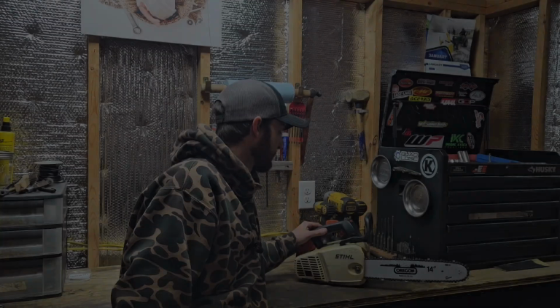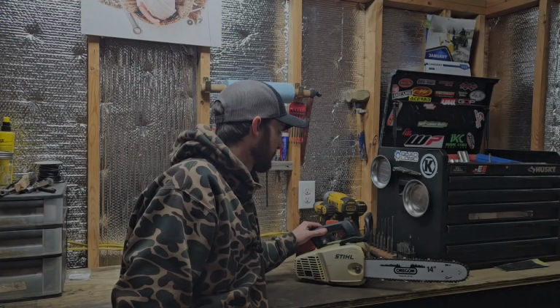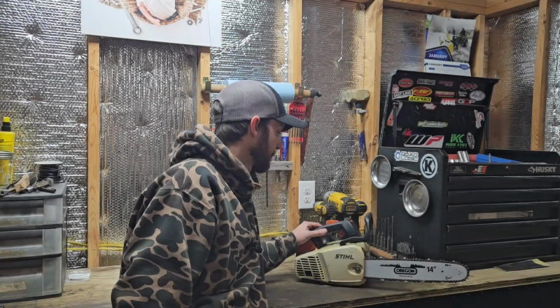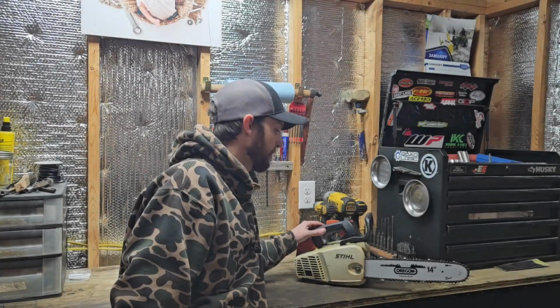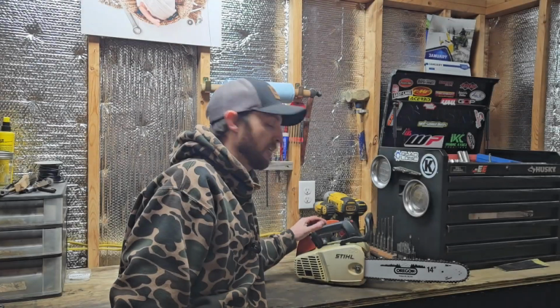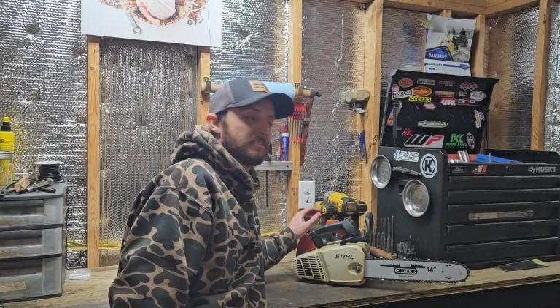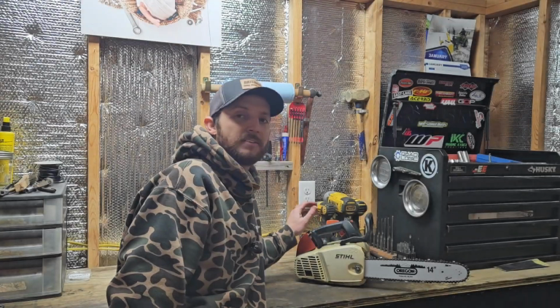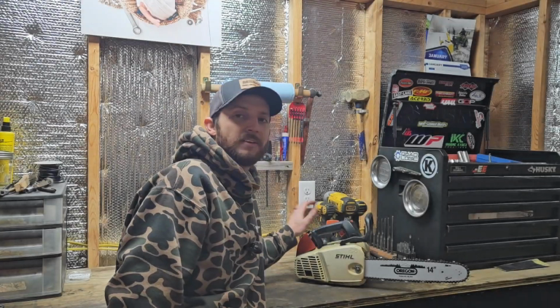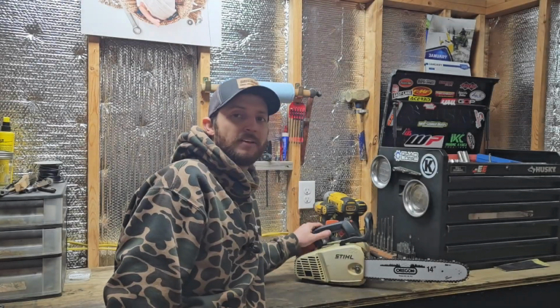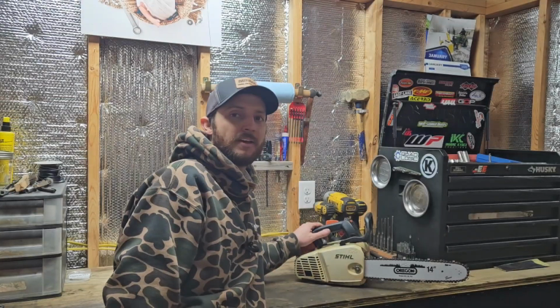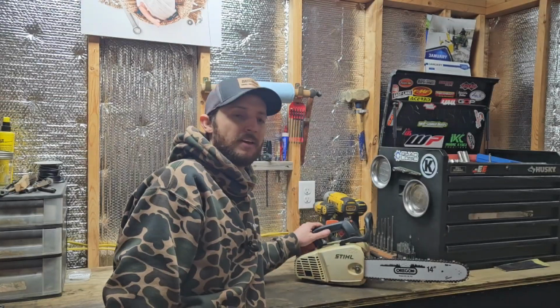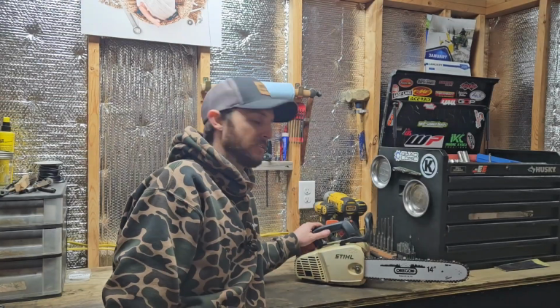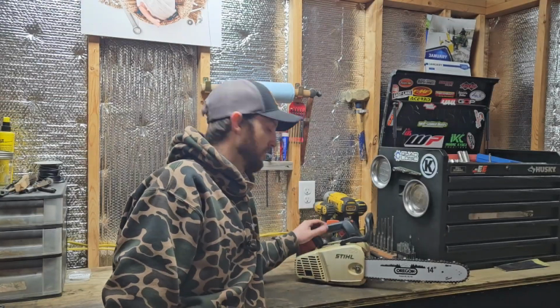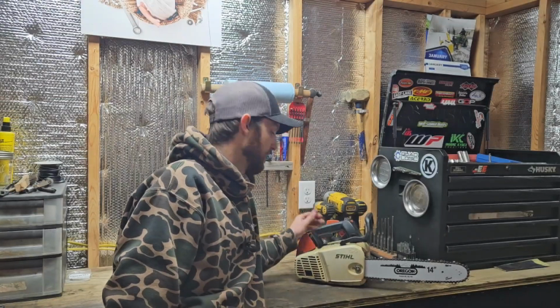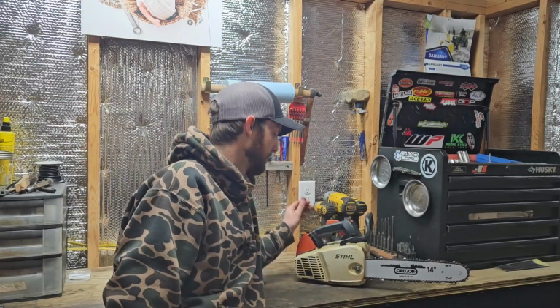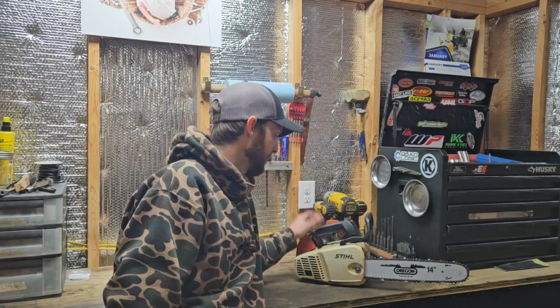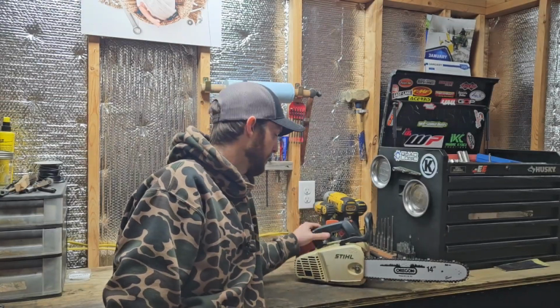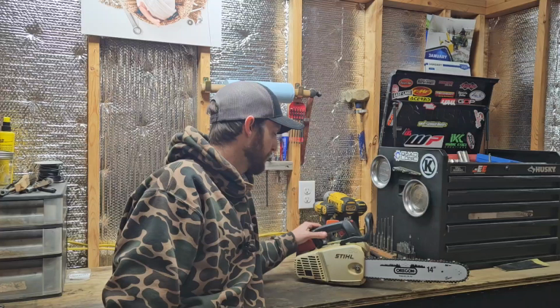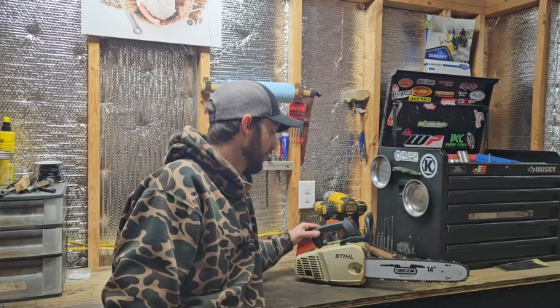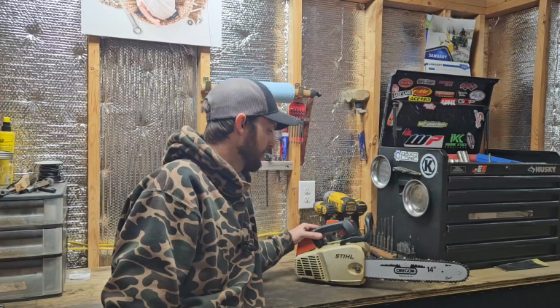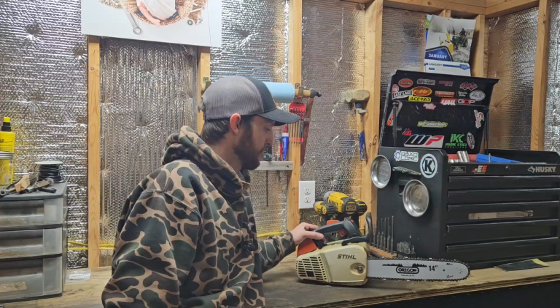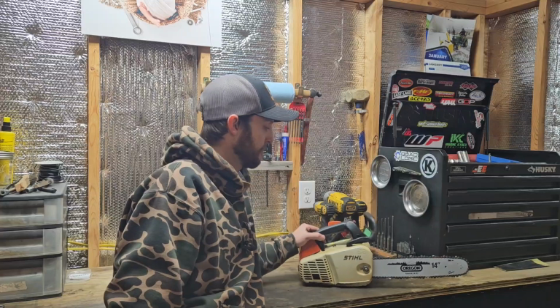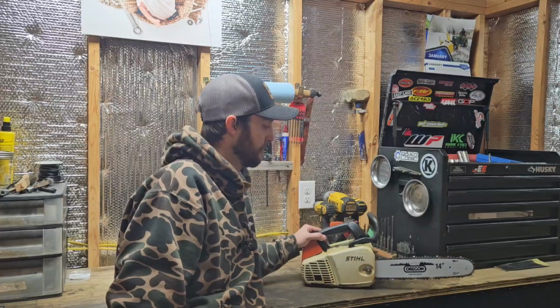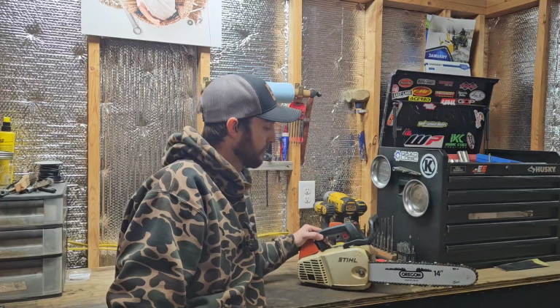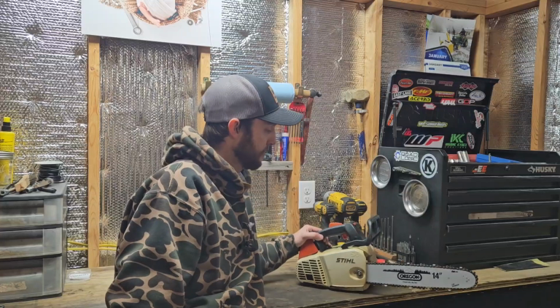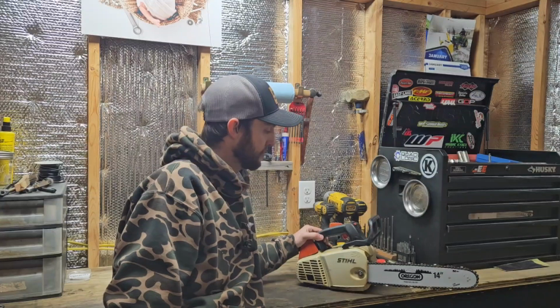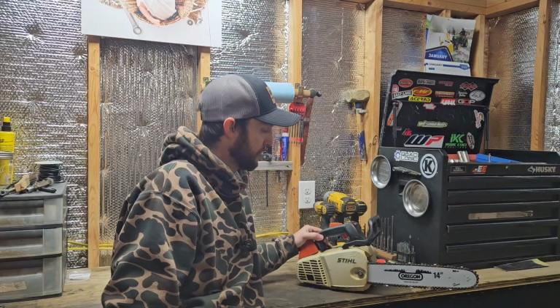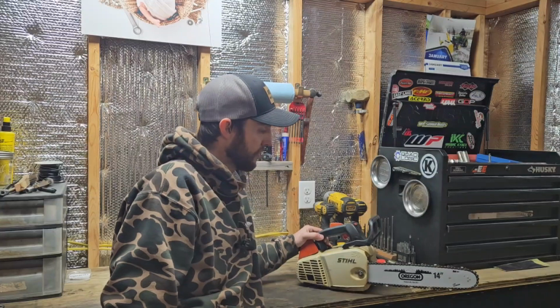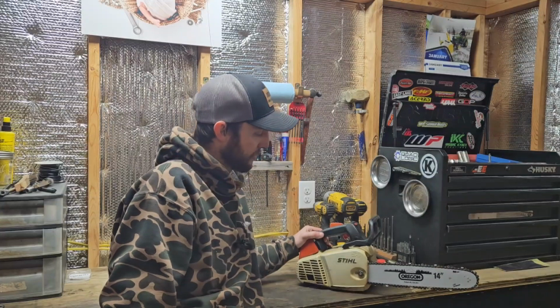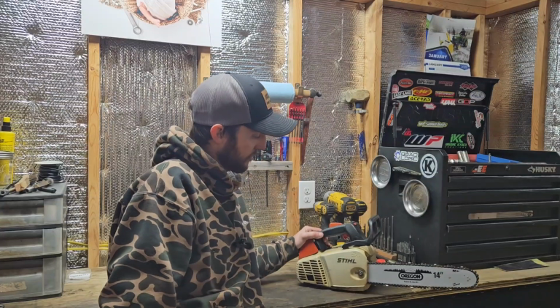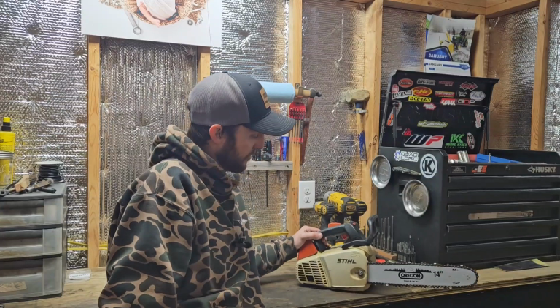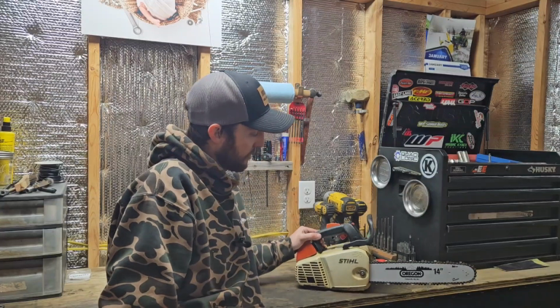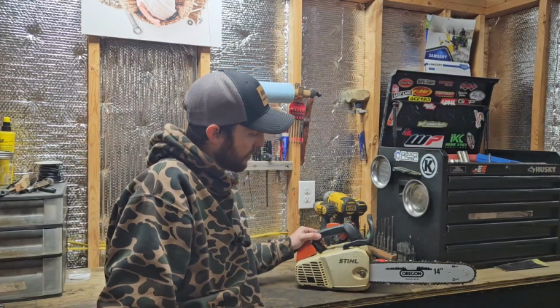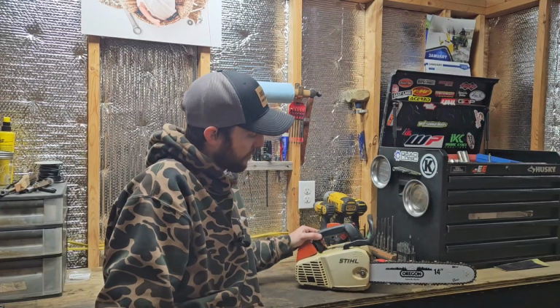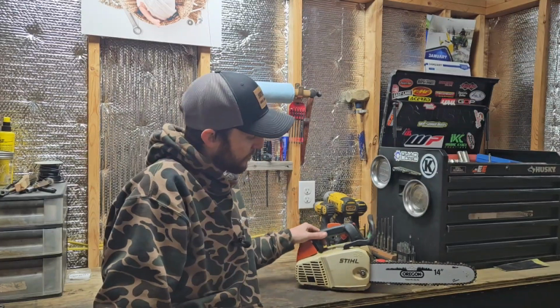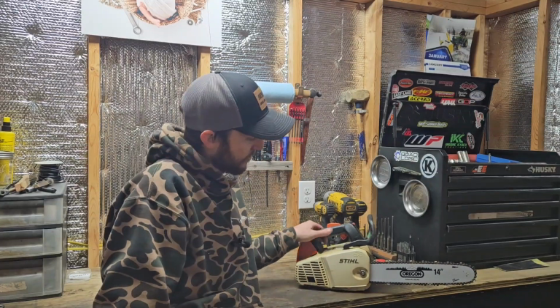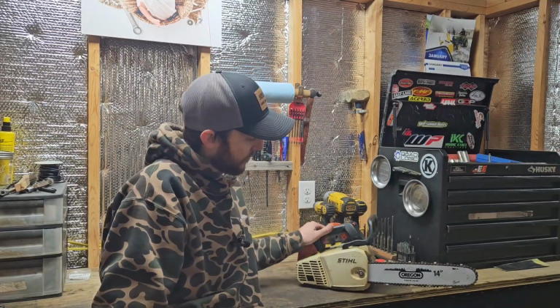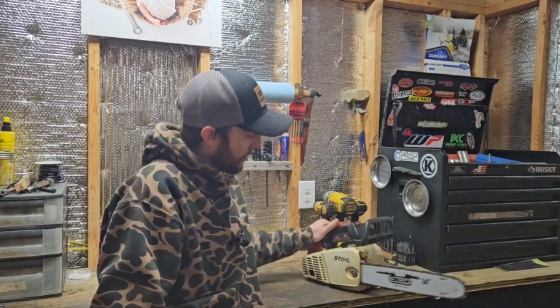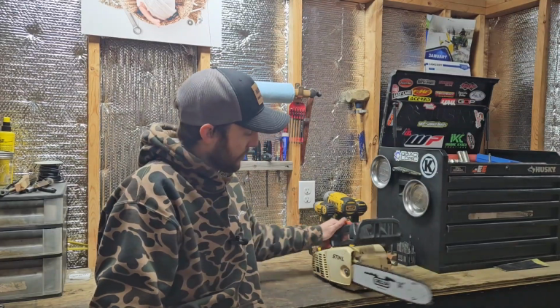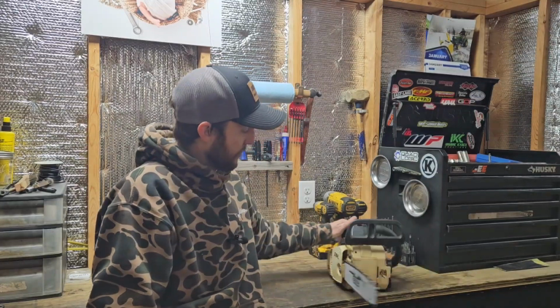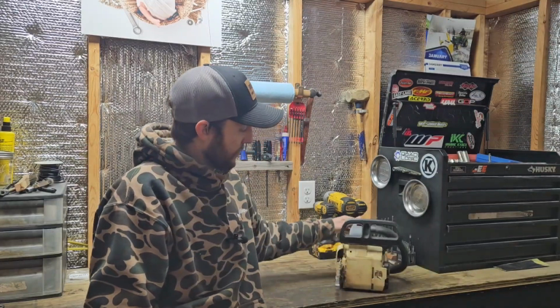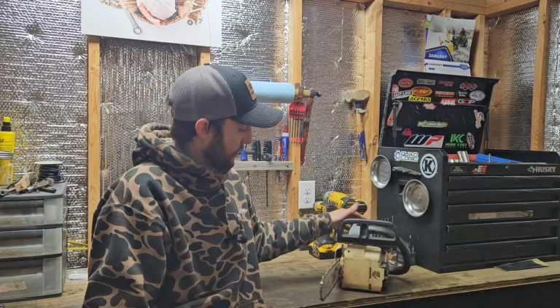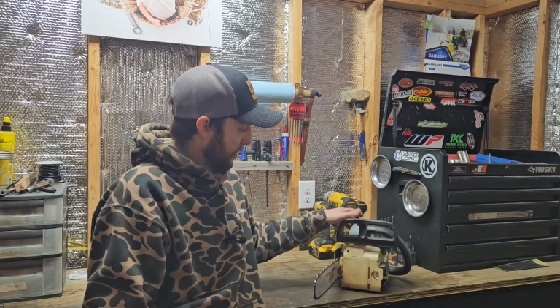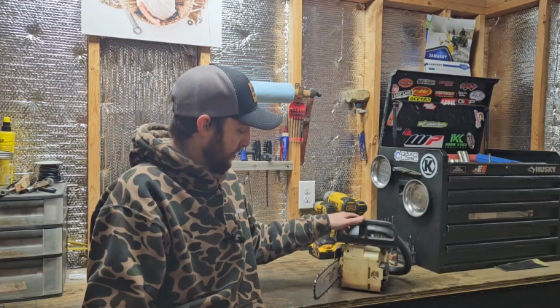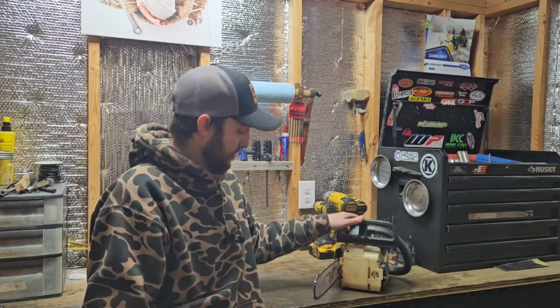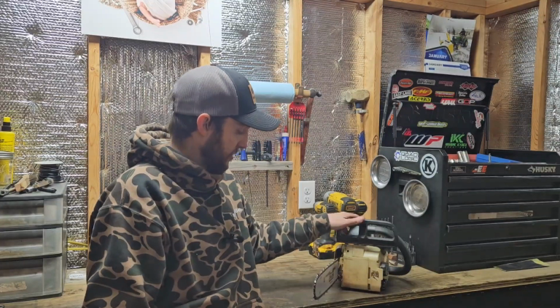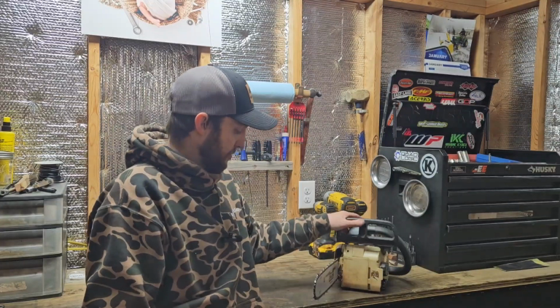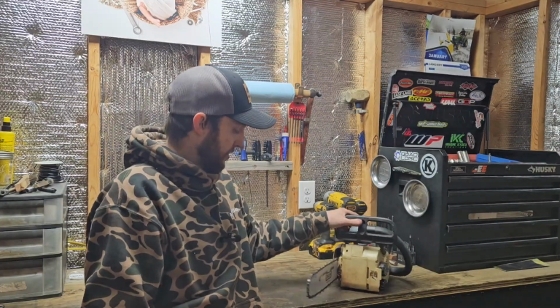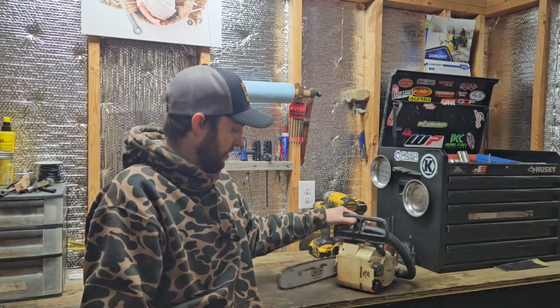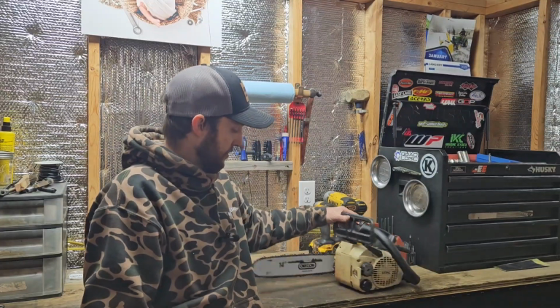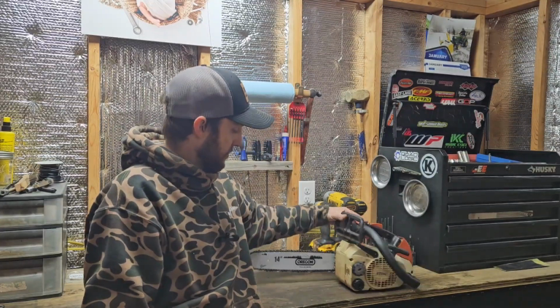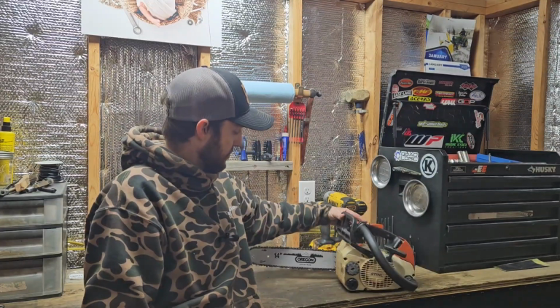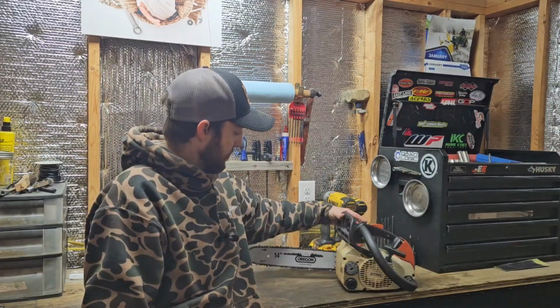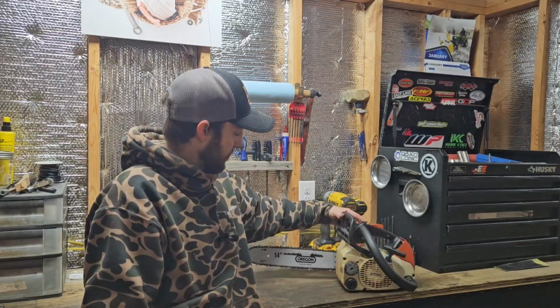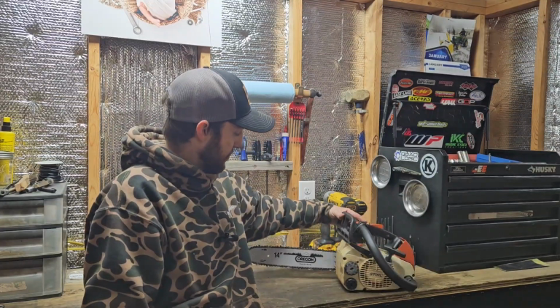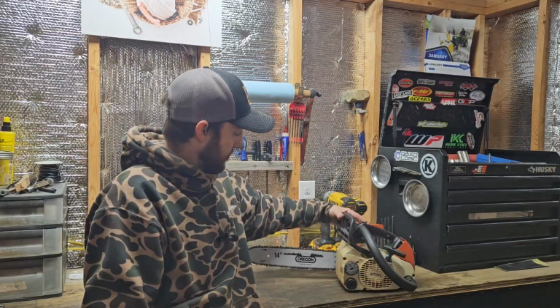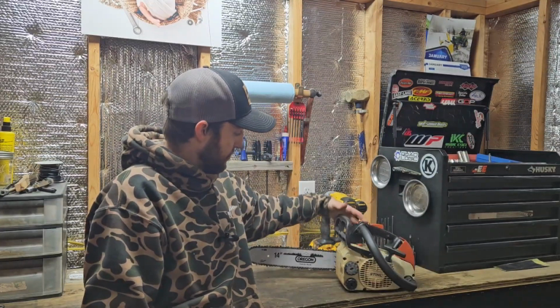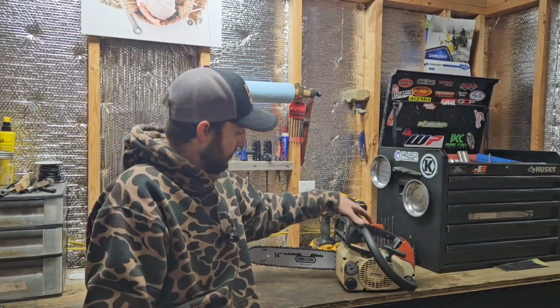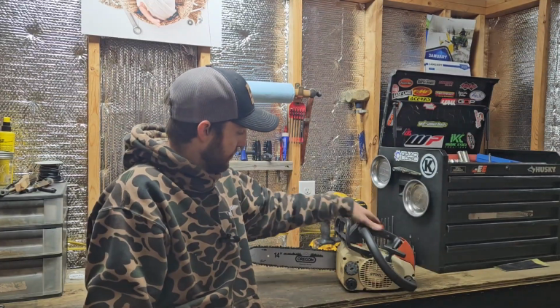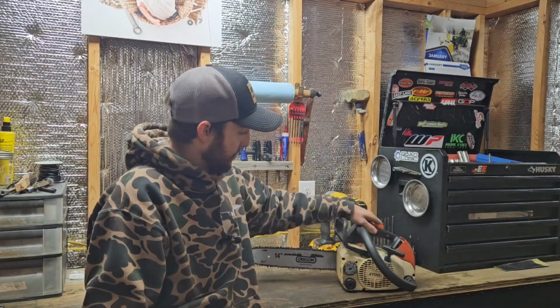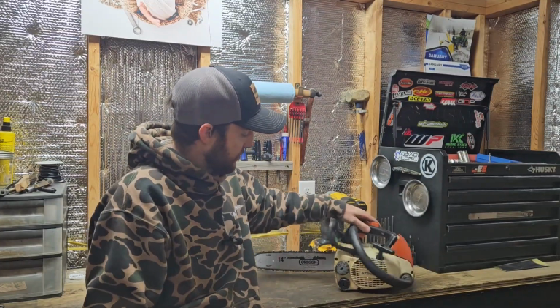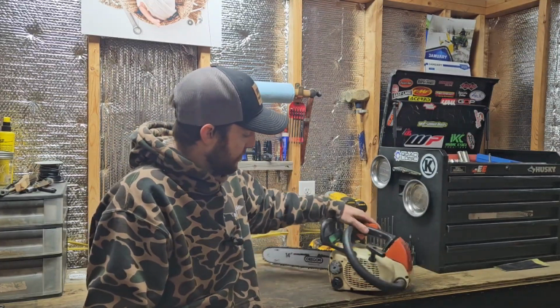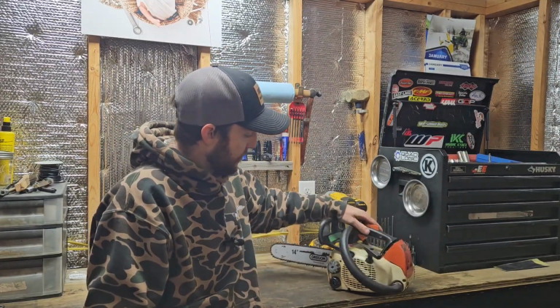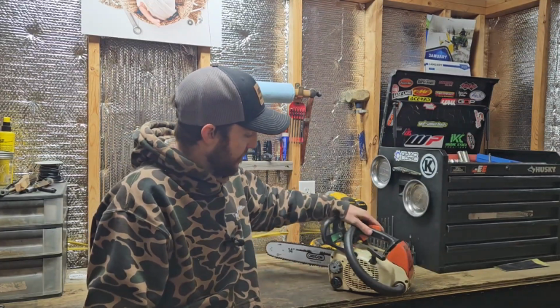There you have it — not a bad little saw. It cleaned up all right, good. Not a bad looking saw at all. It runs great.